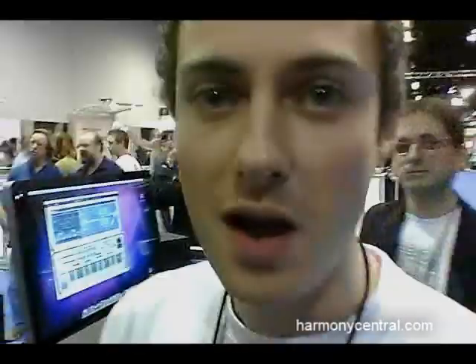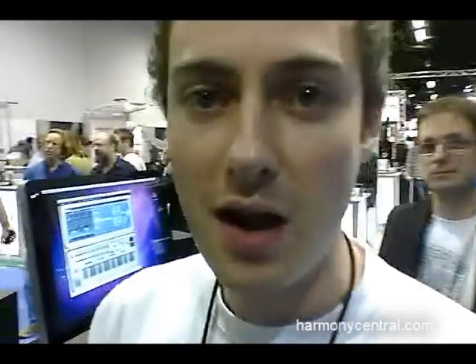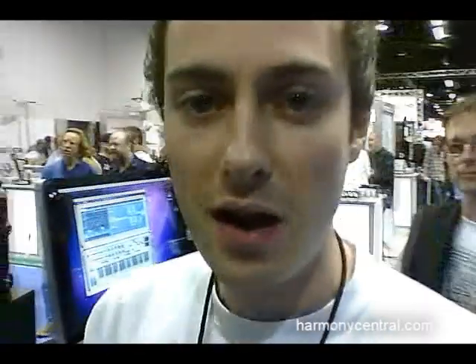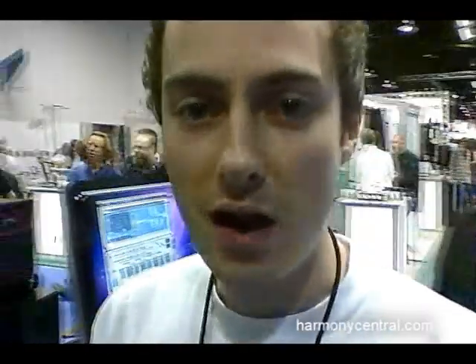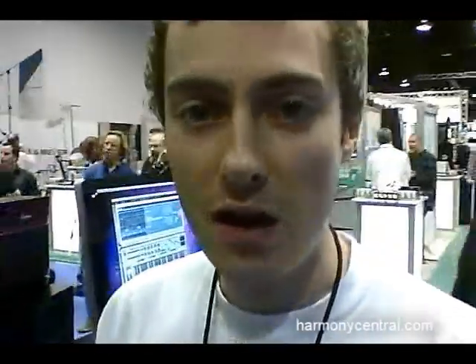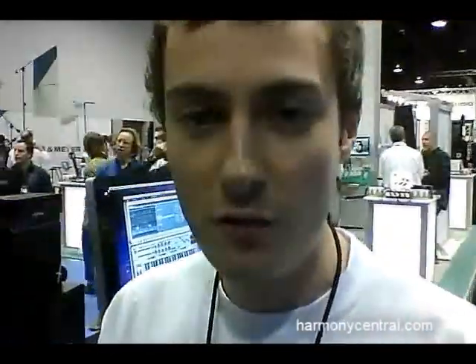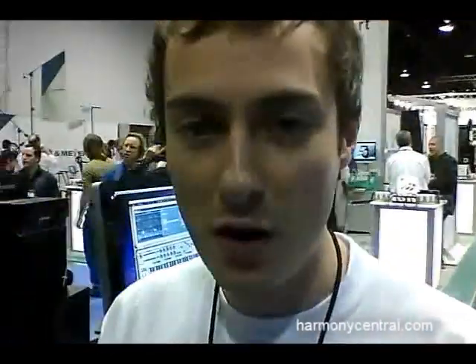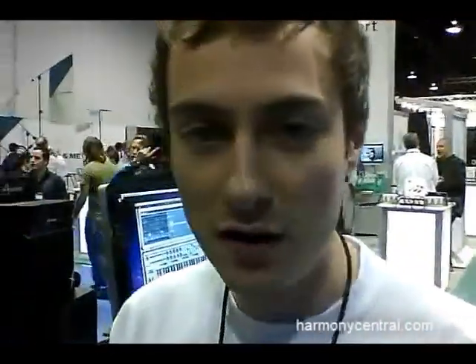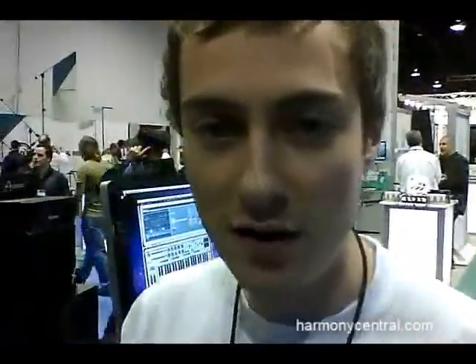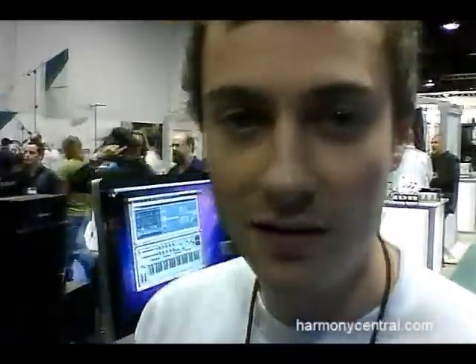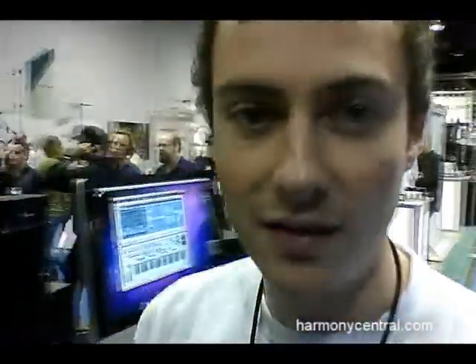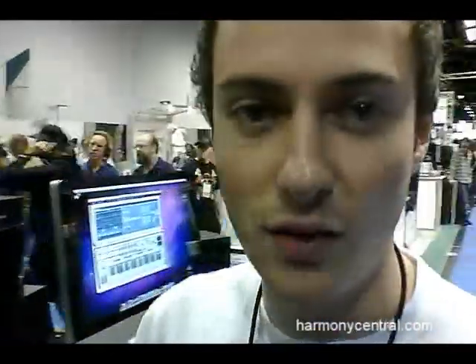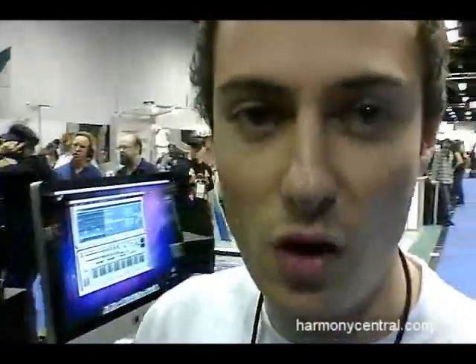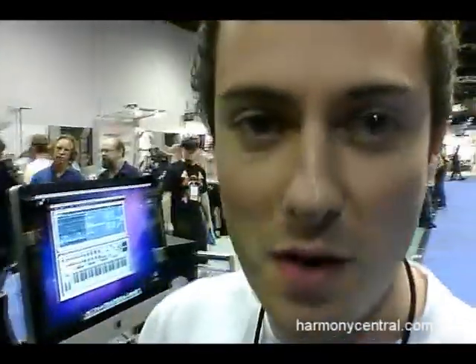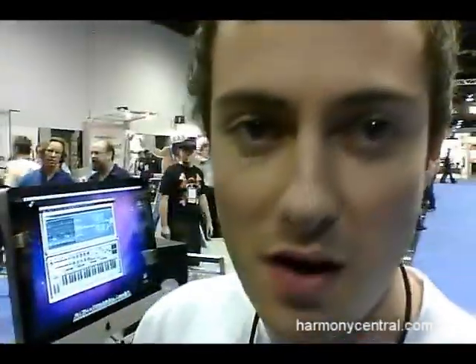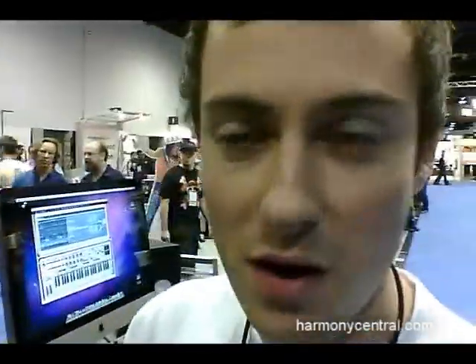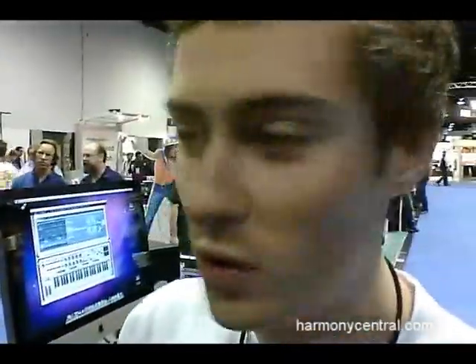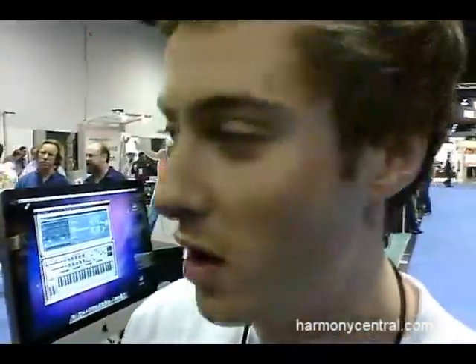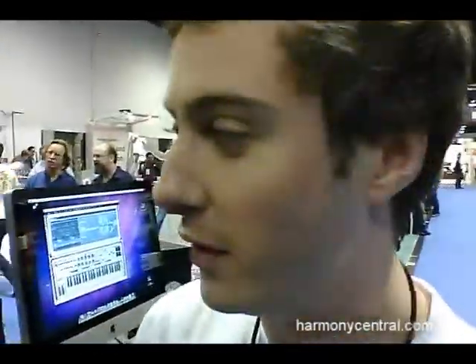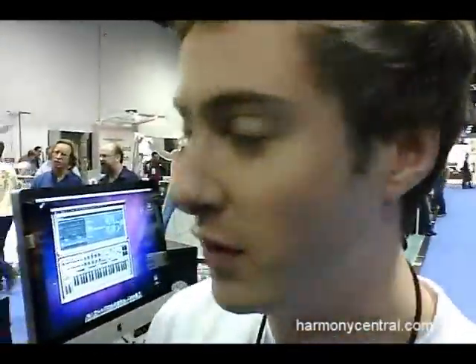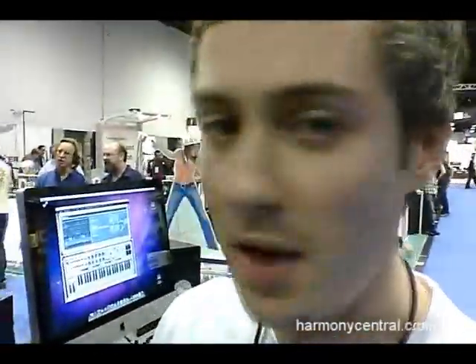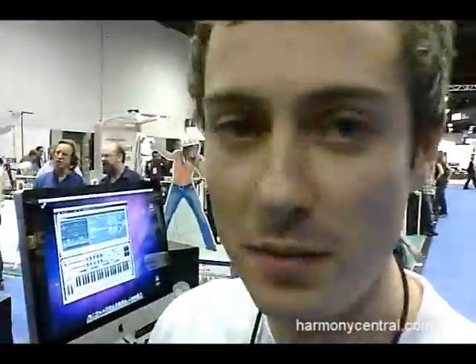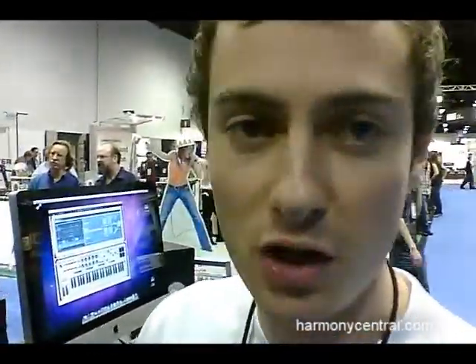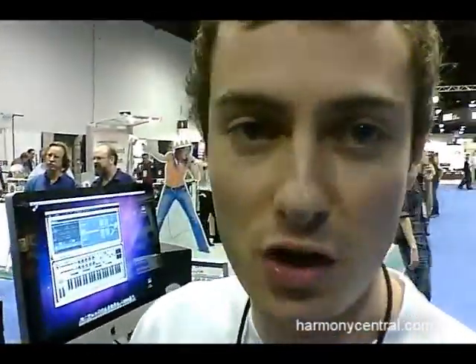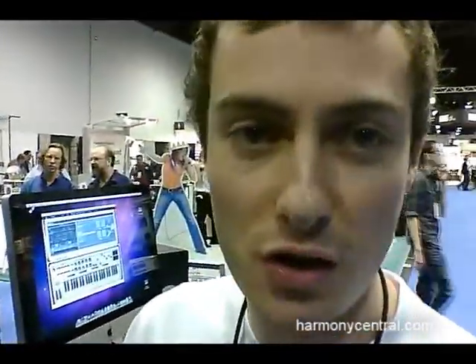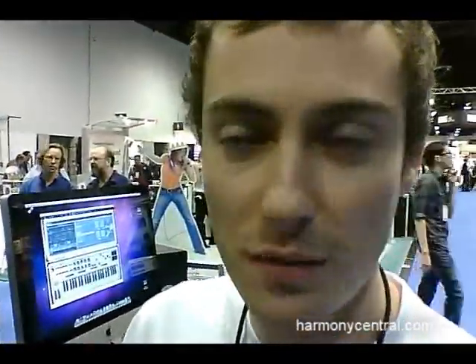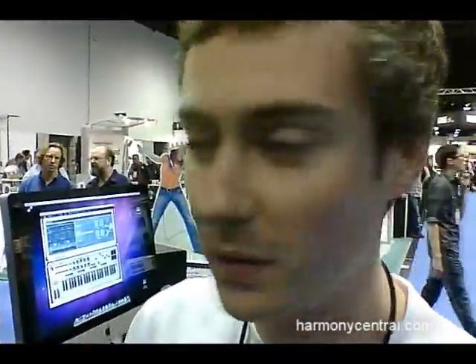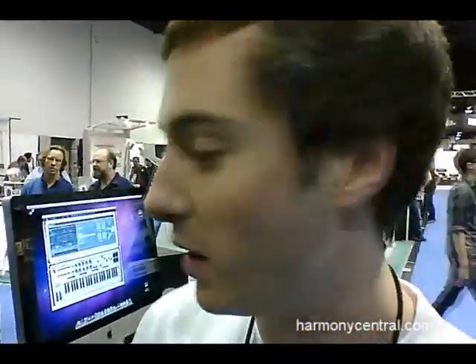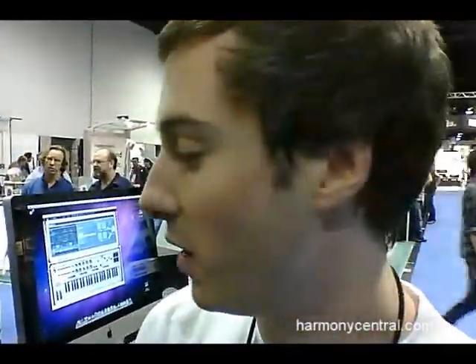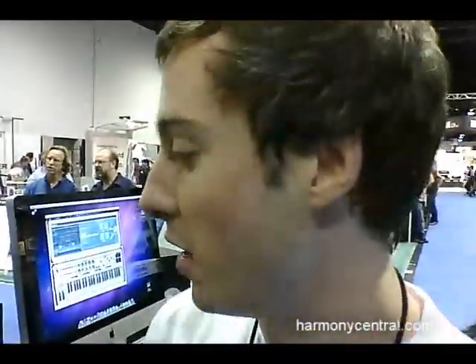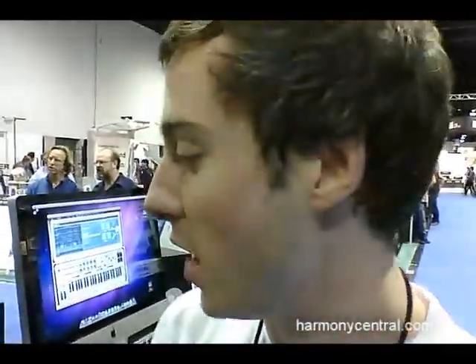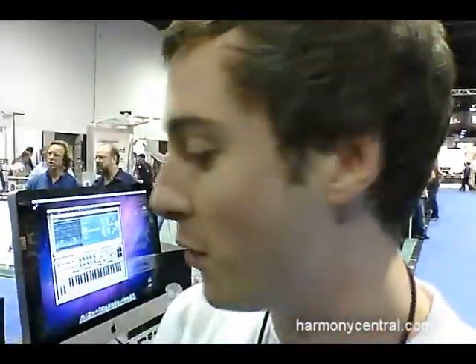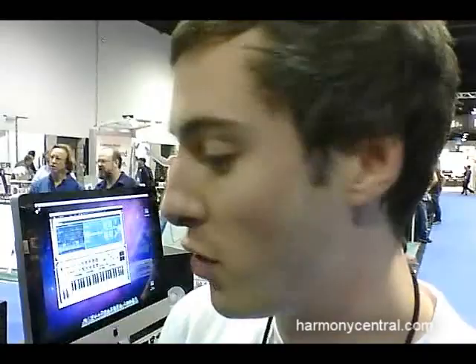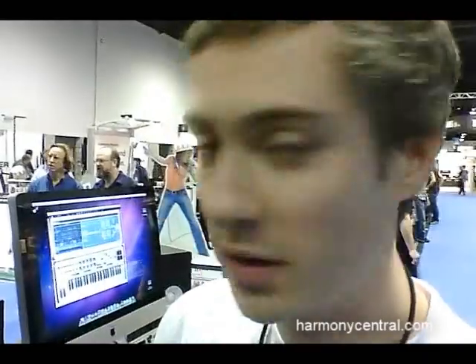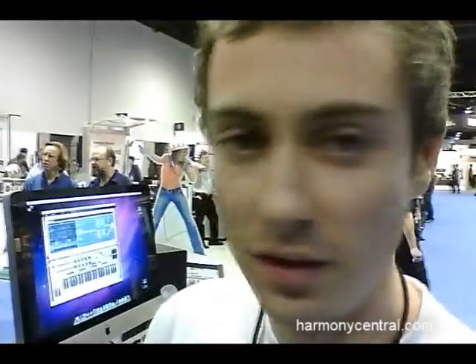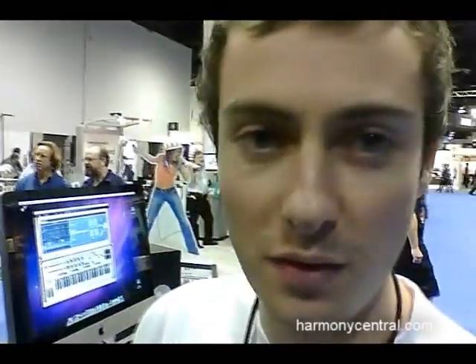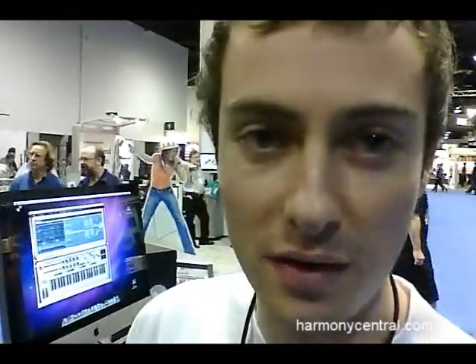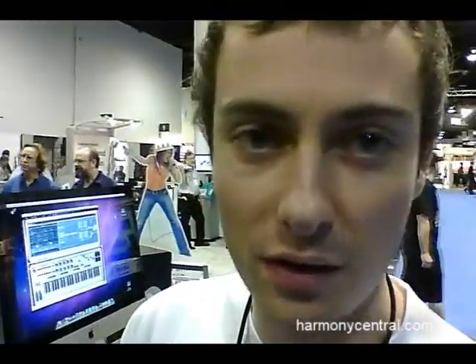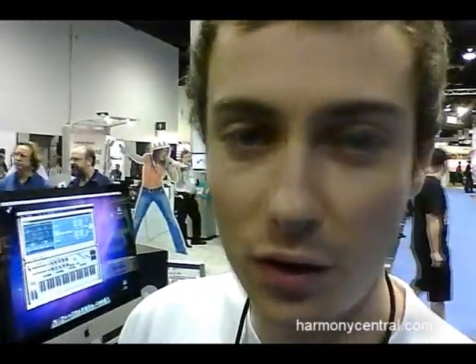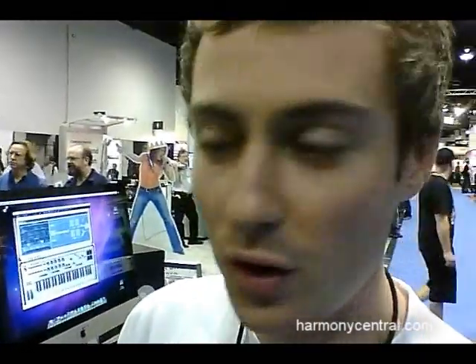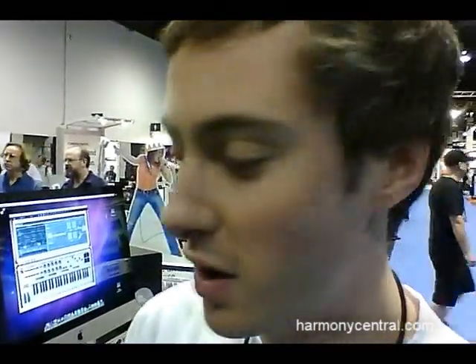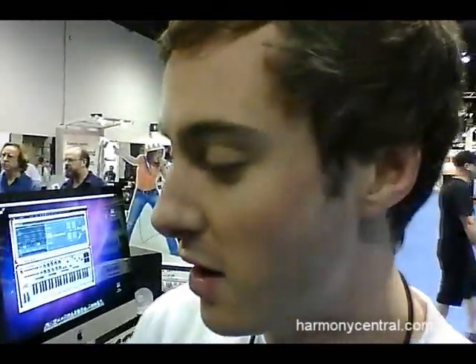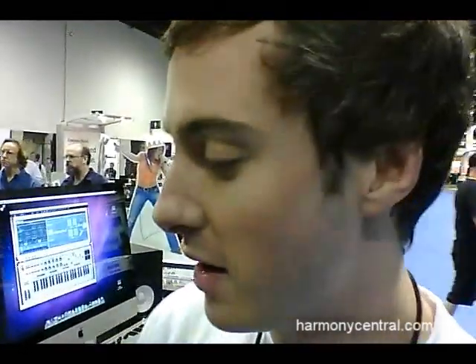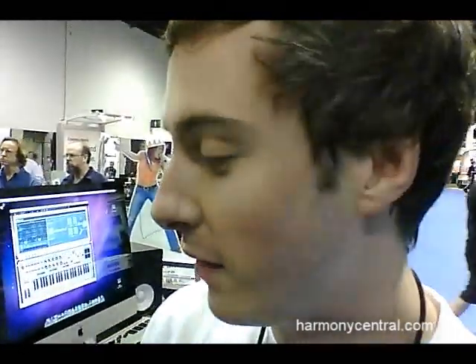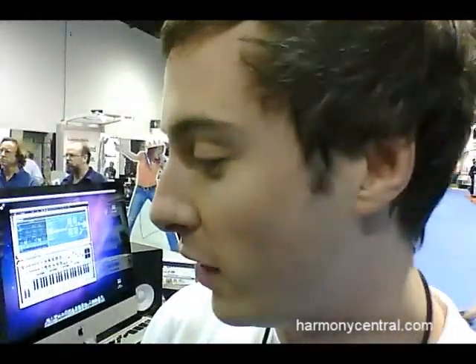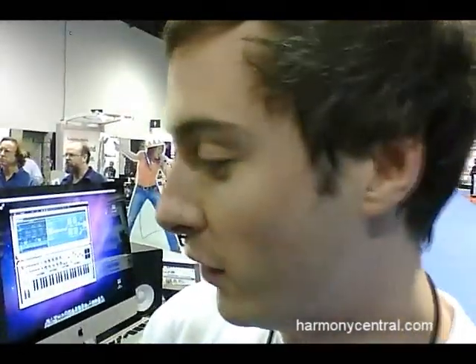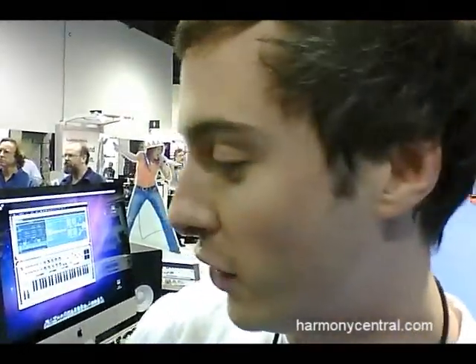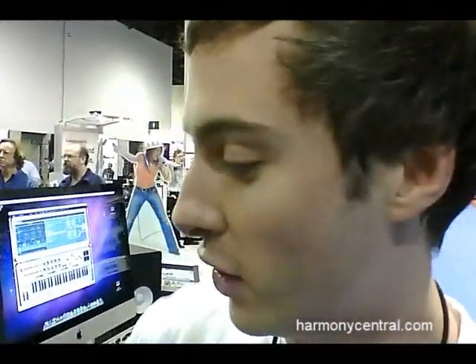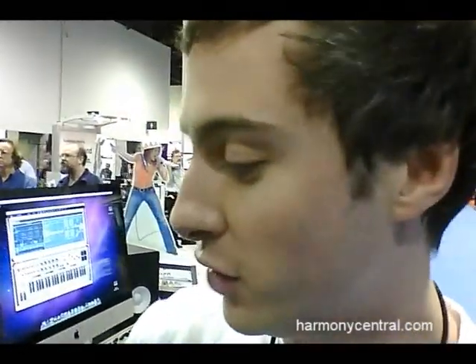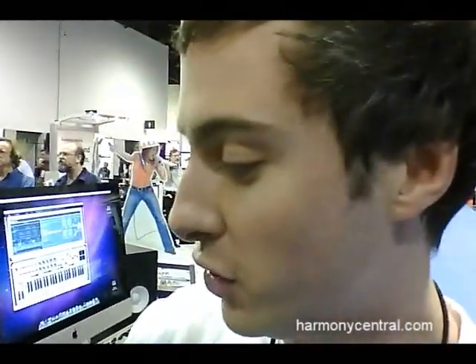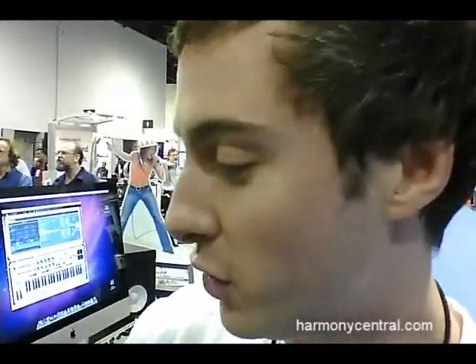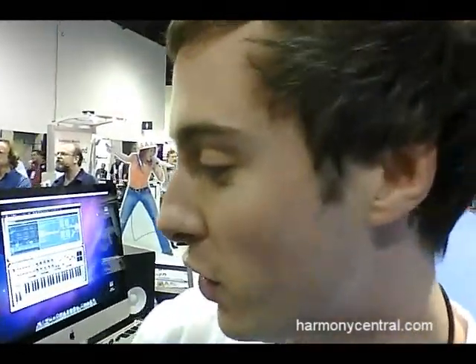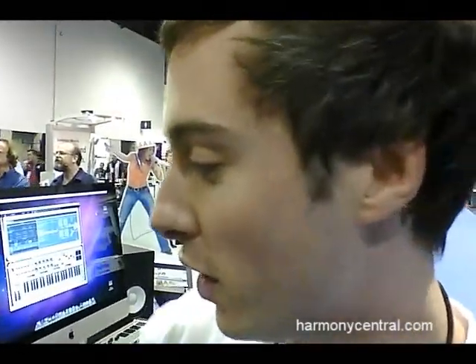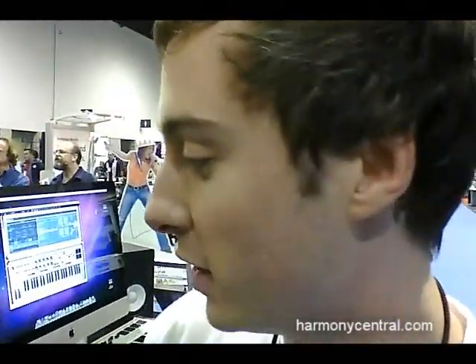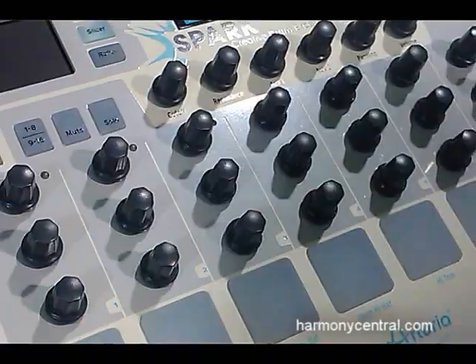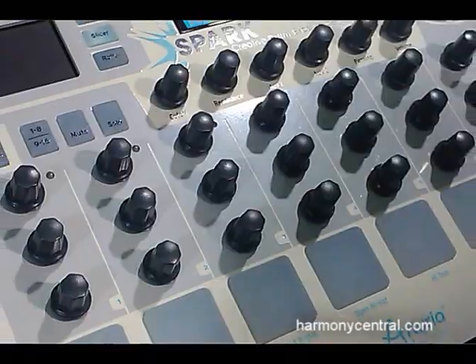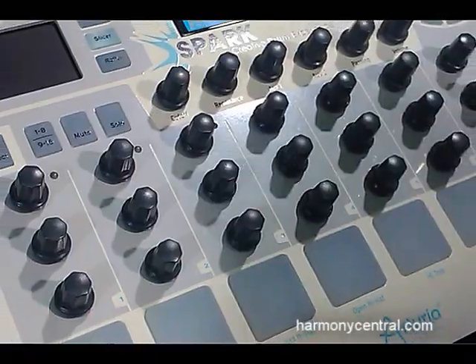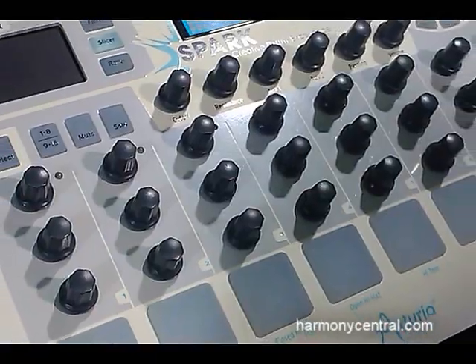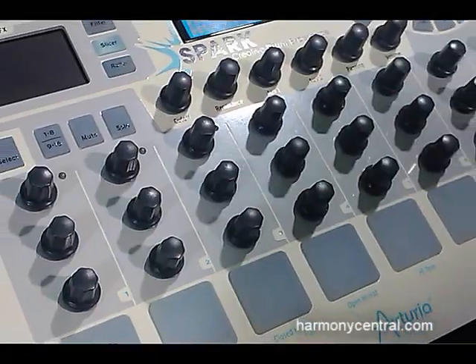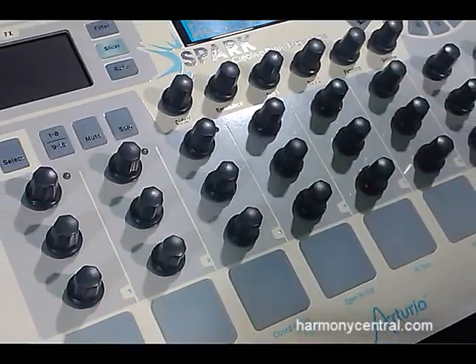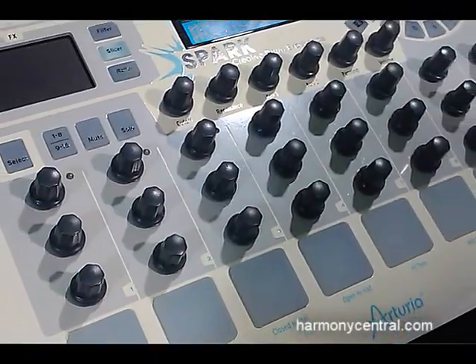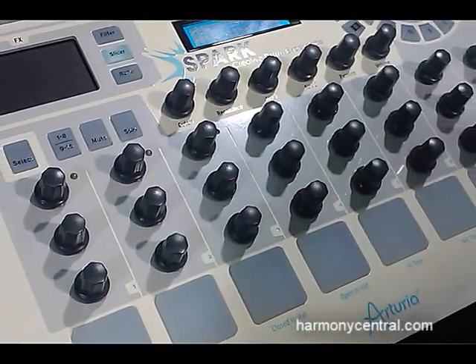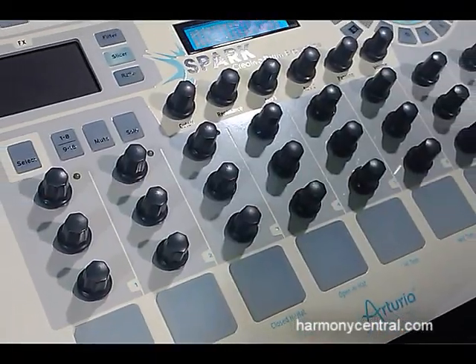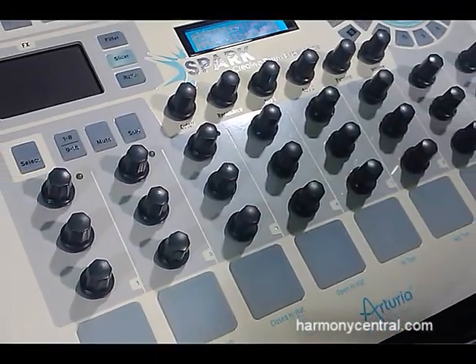Hi everybody, this is Romain. We are at the NAMM show. I'm working with Arturia on the new Spark drum machine.